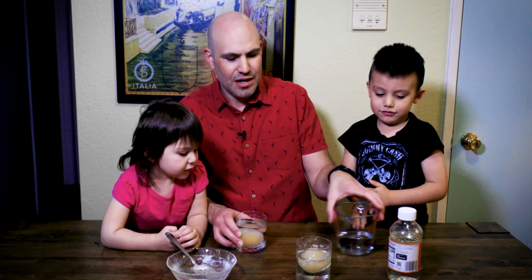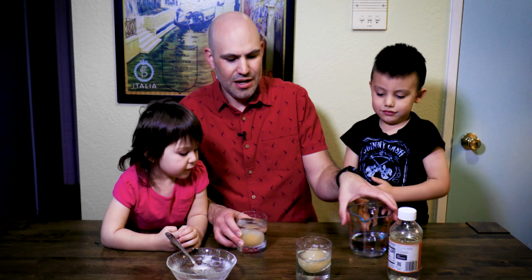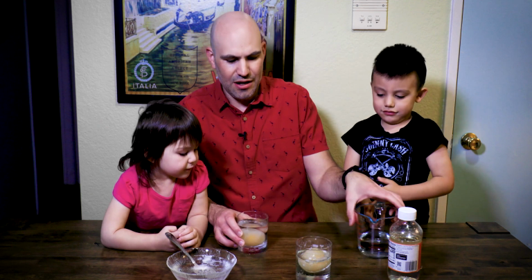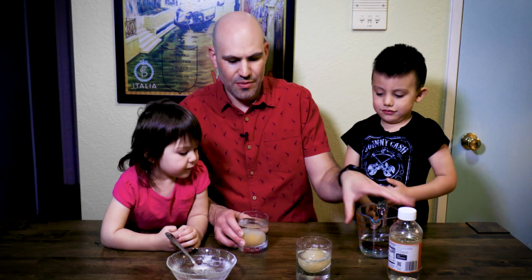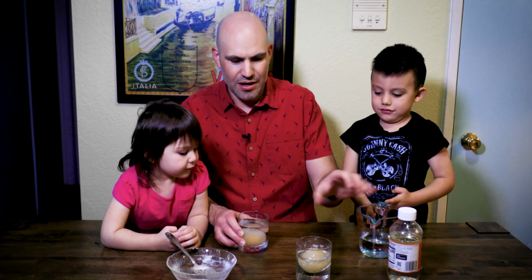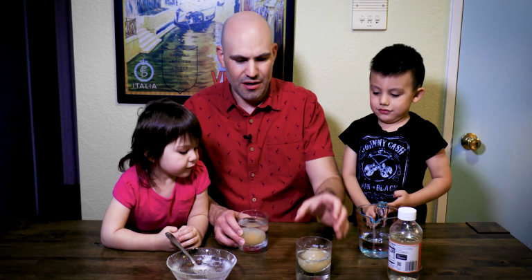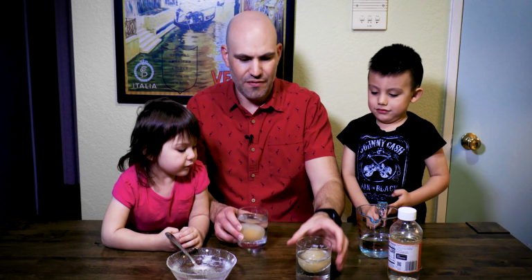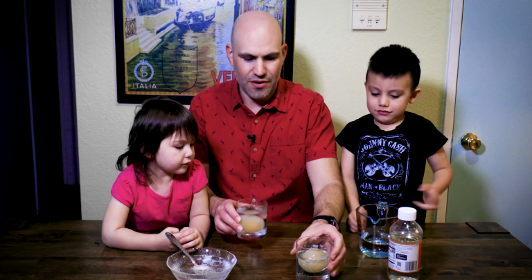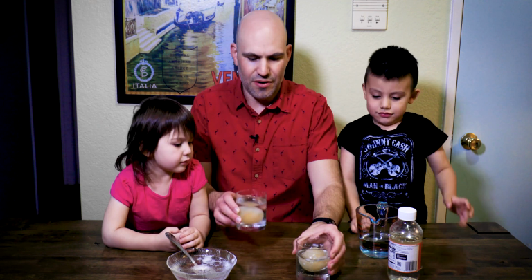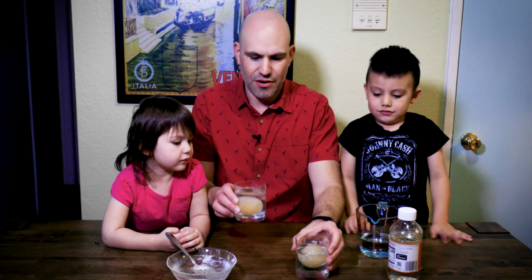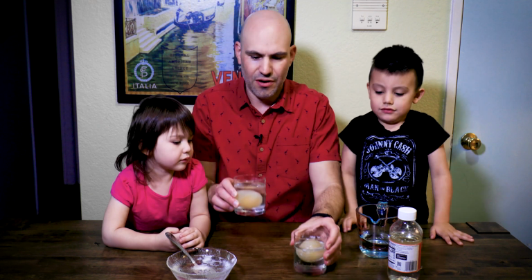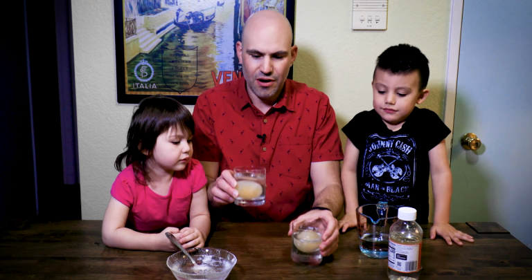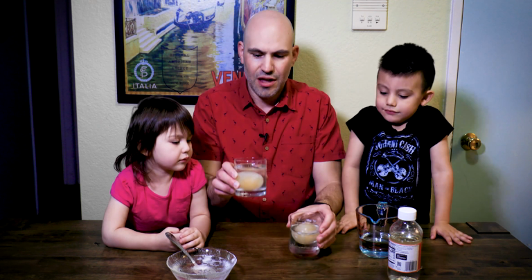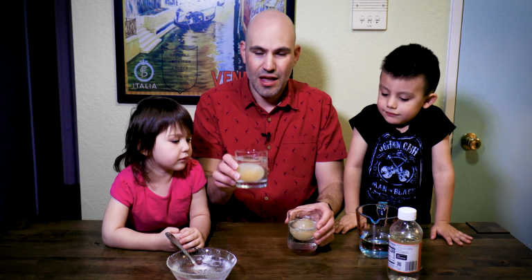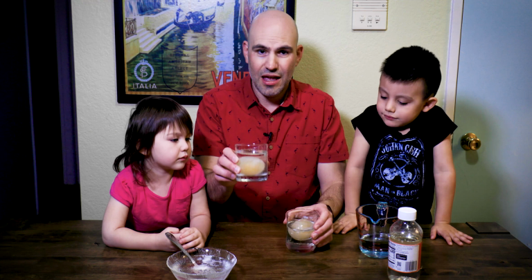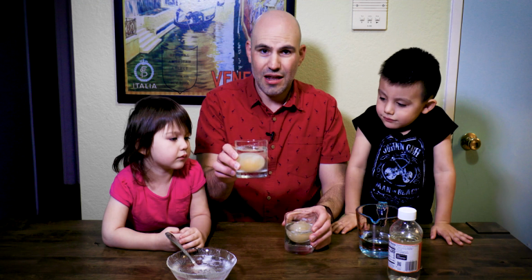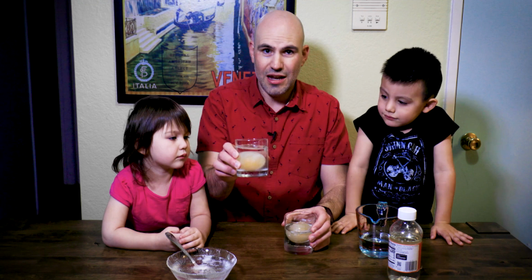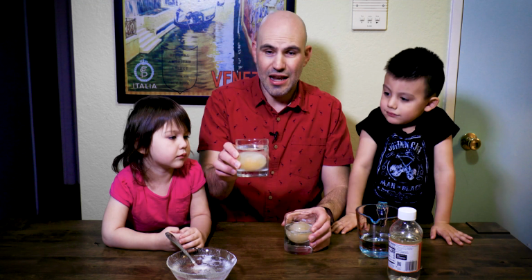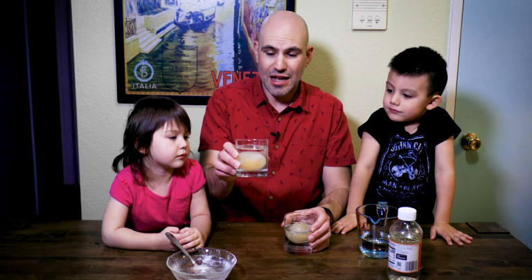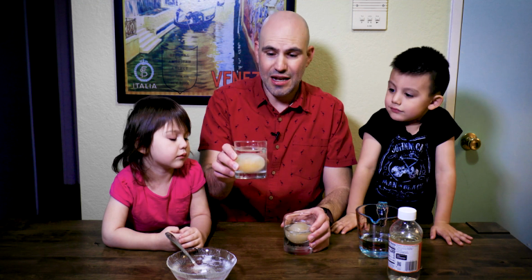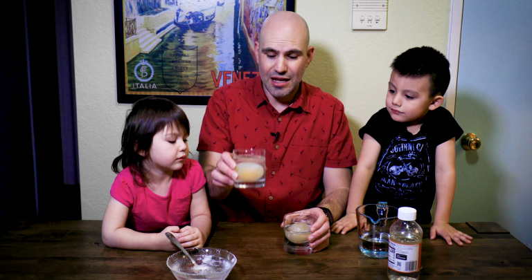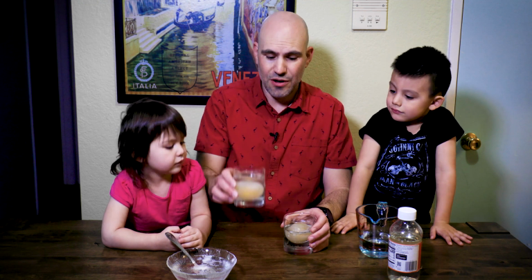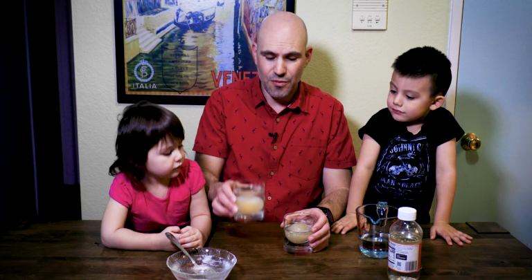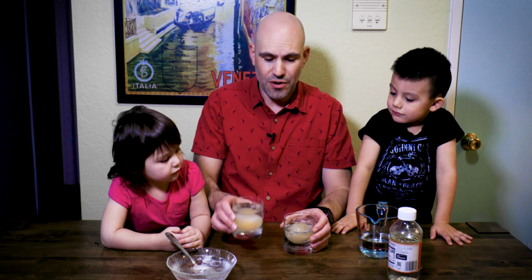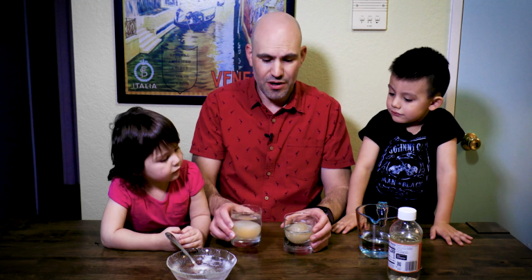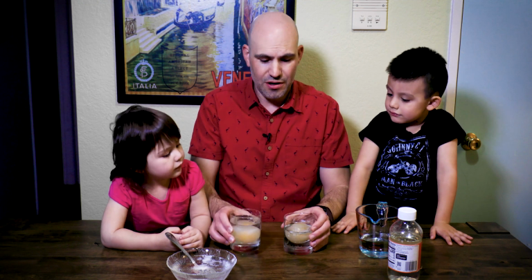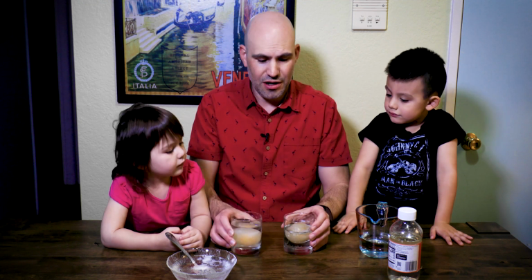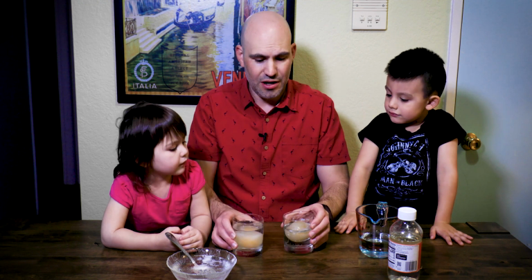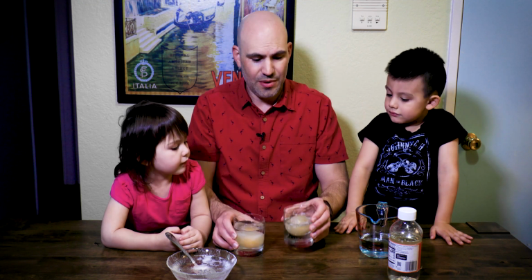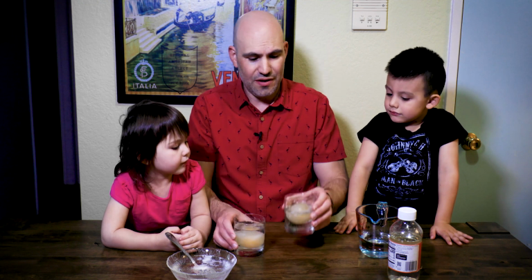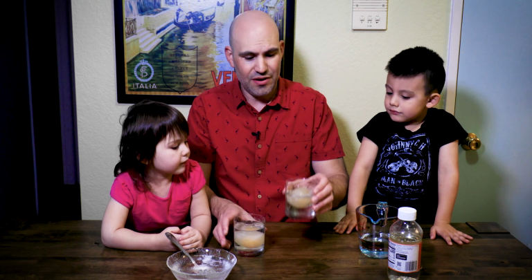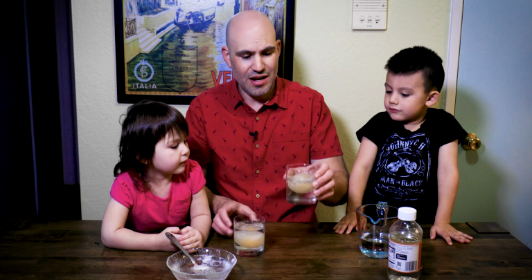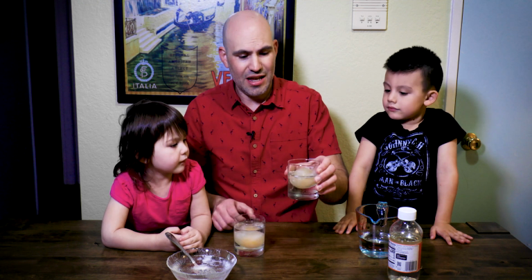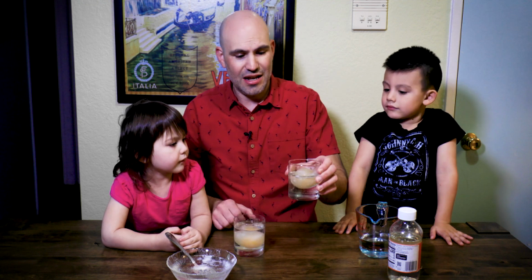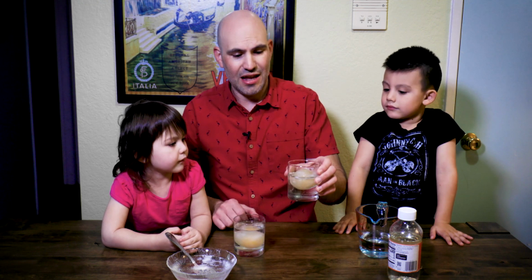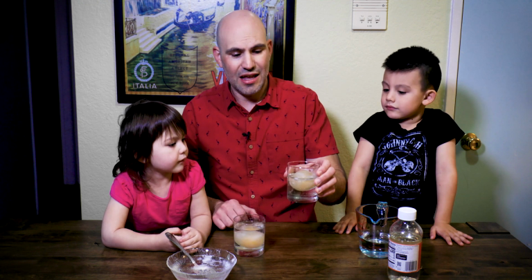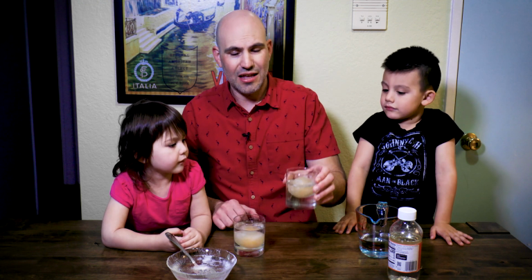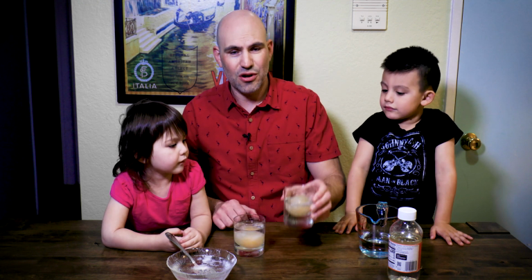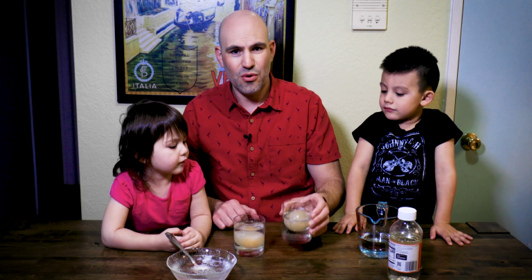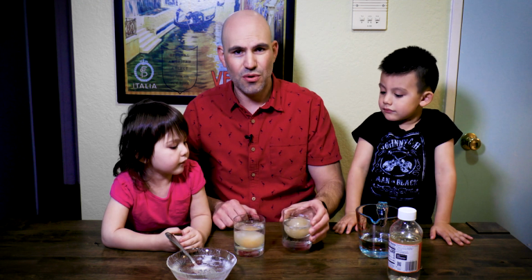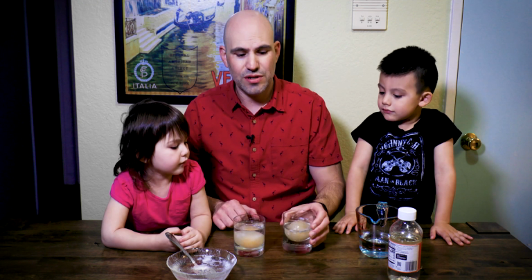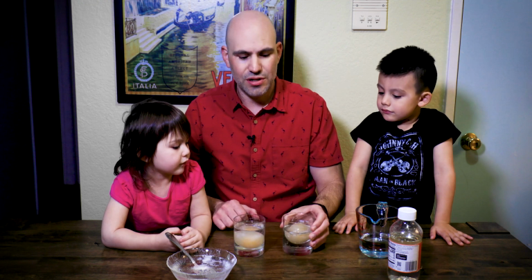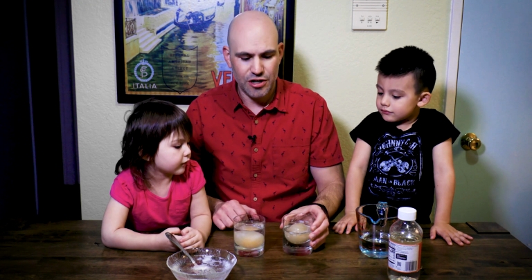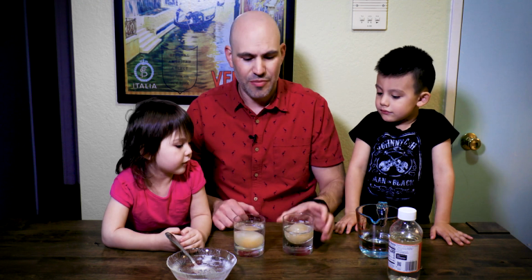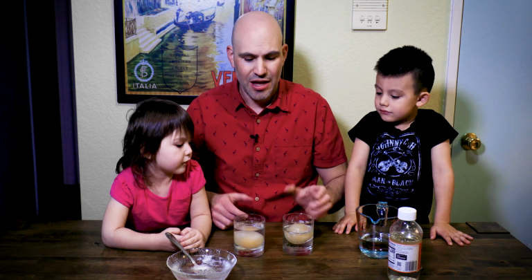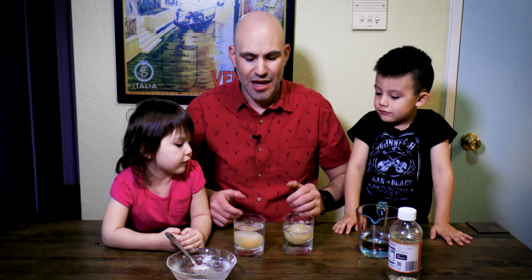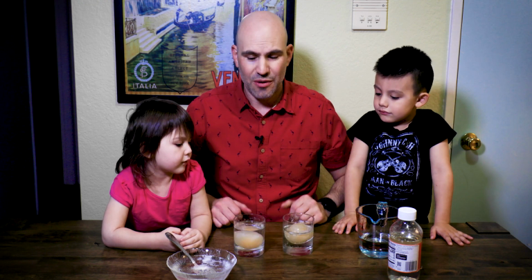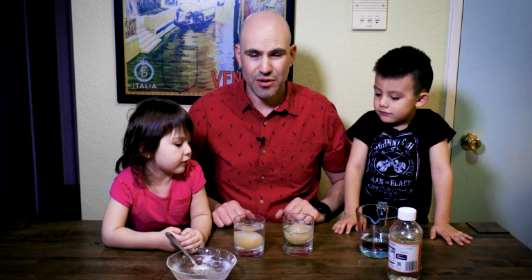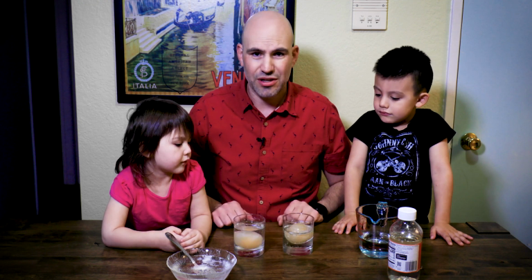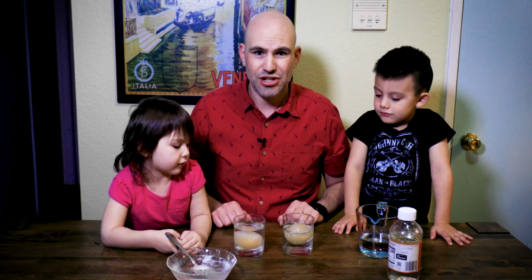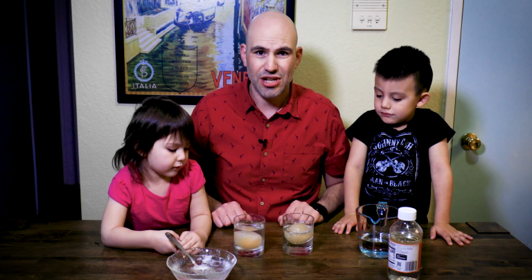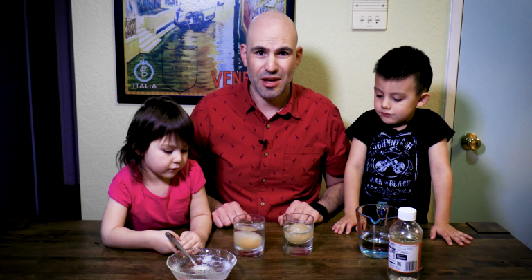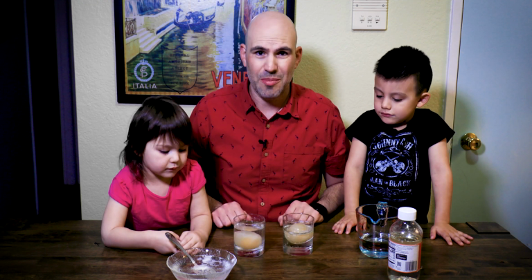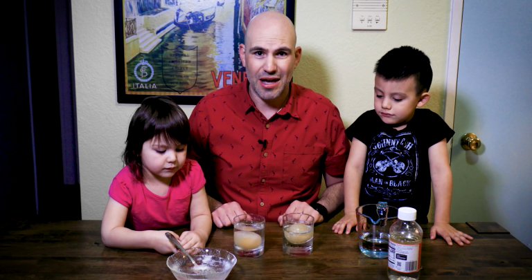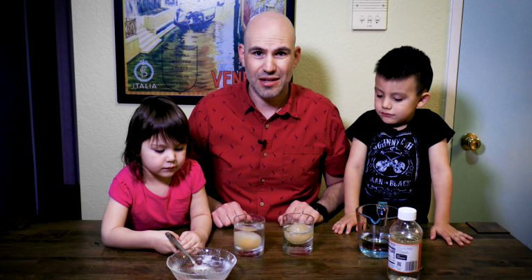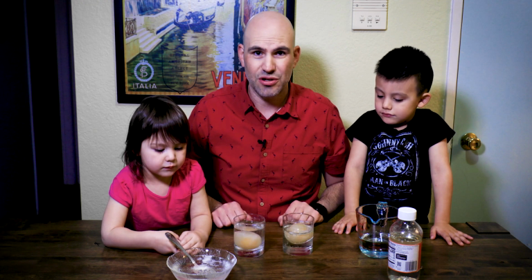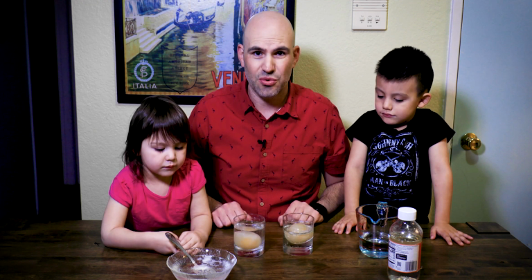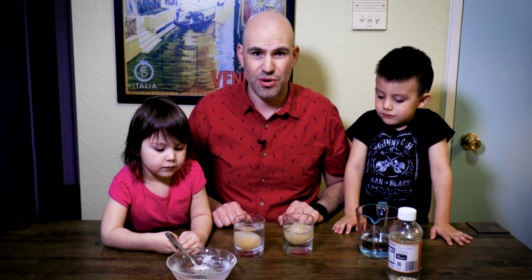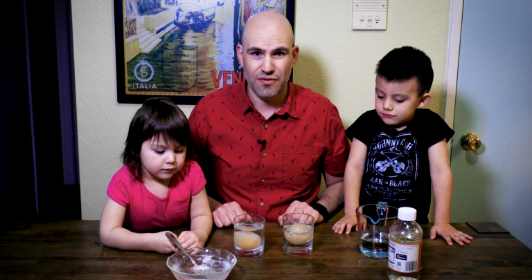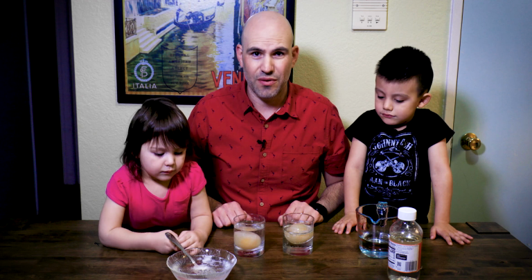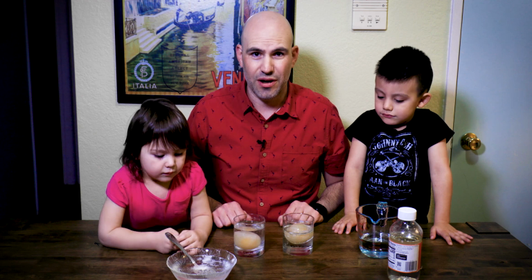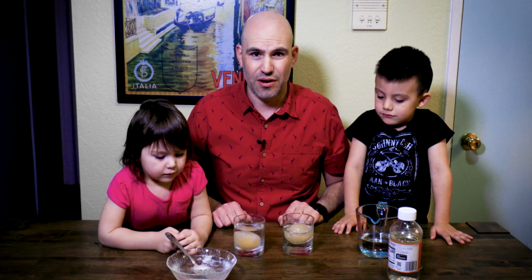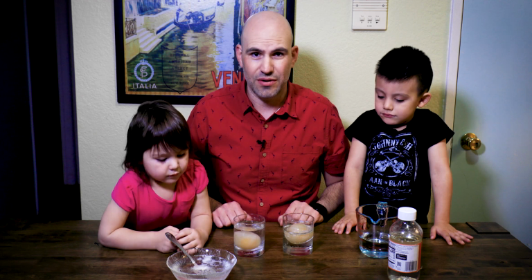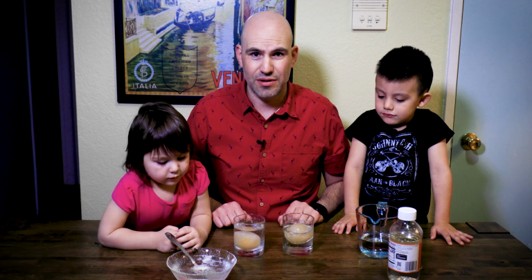Now we have our naked egg in water and we have our naked egg in corn syrup, and we're going to check back in 24 hours.